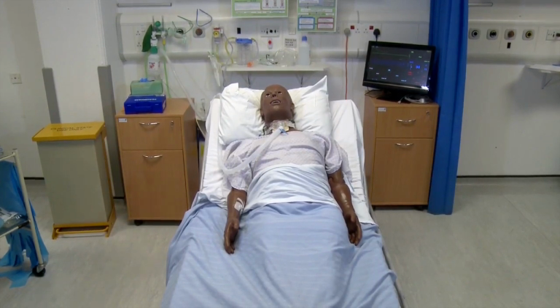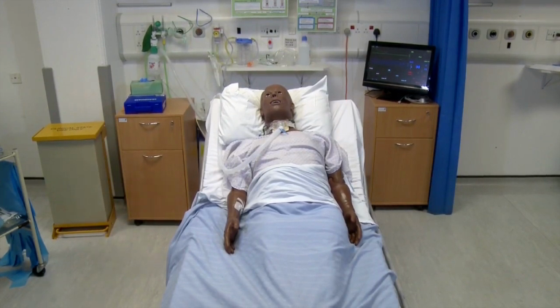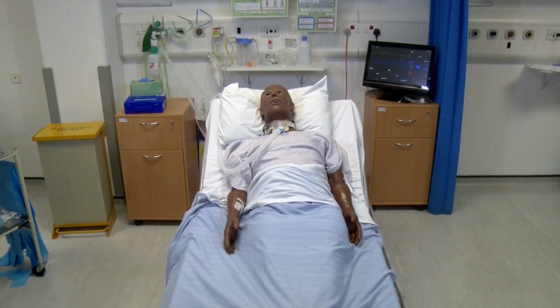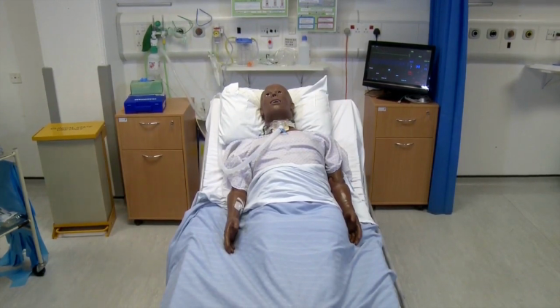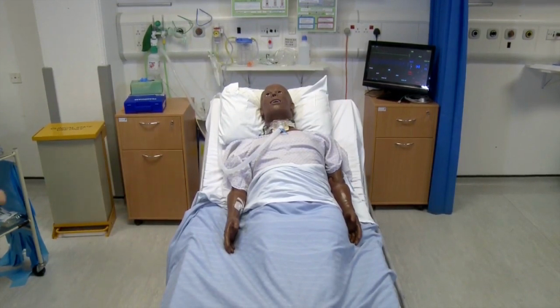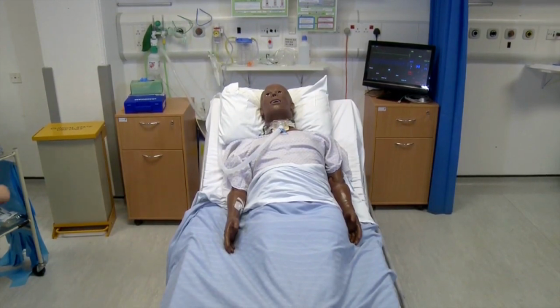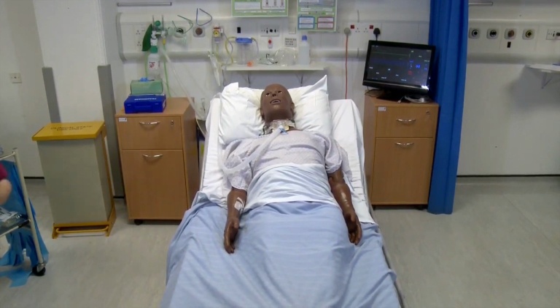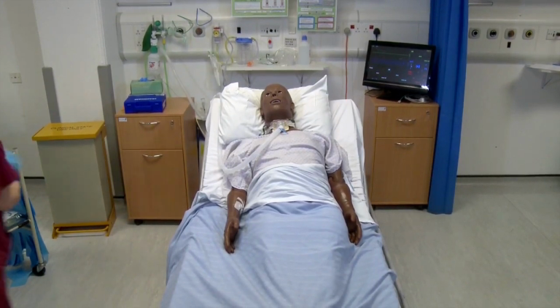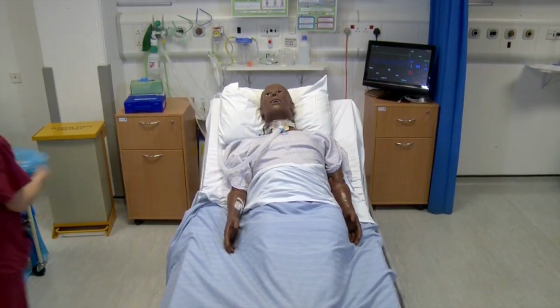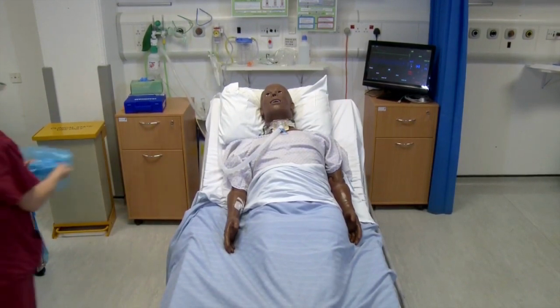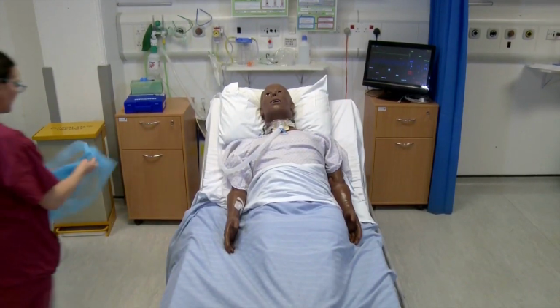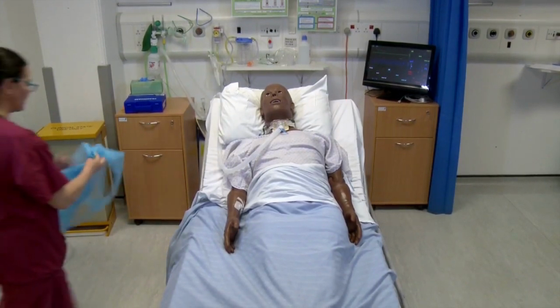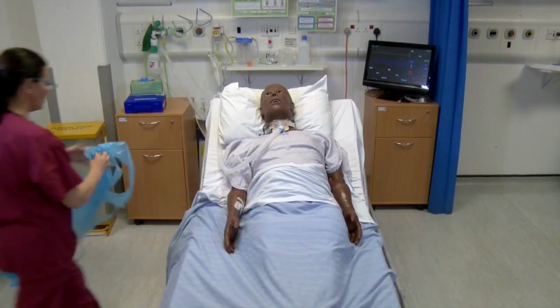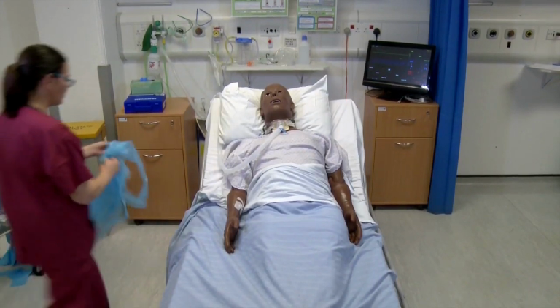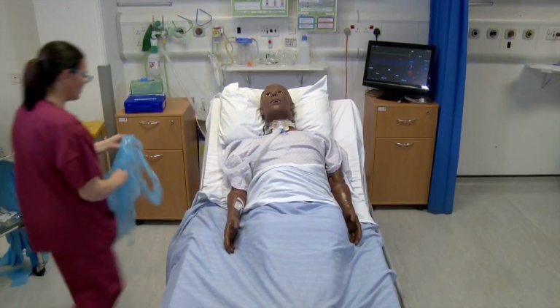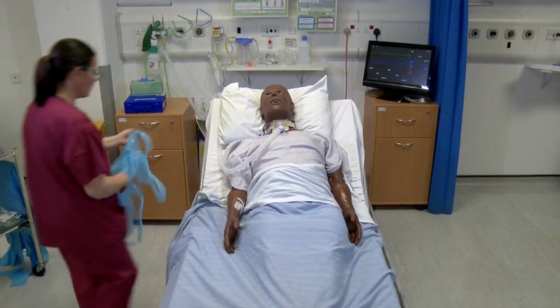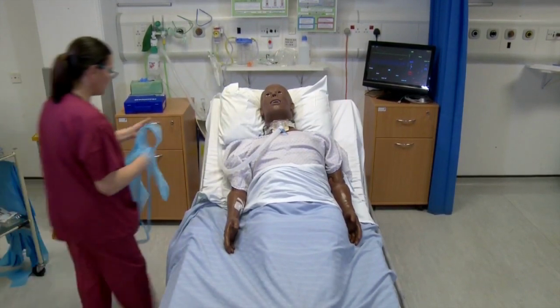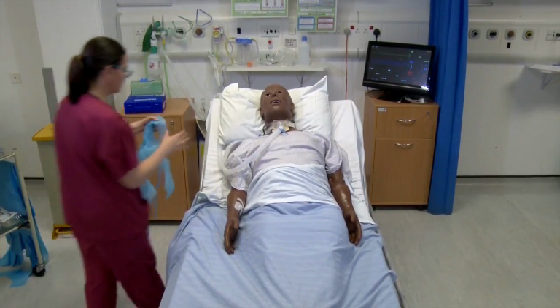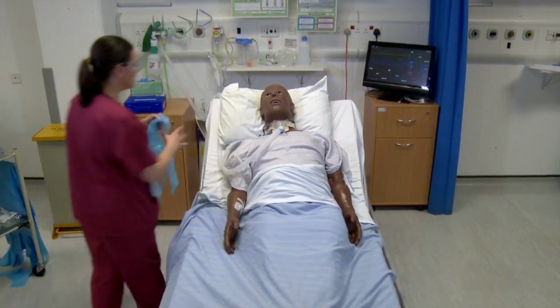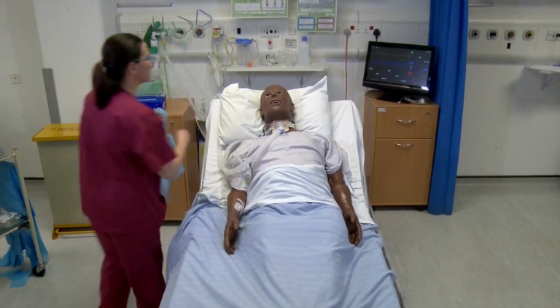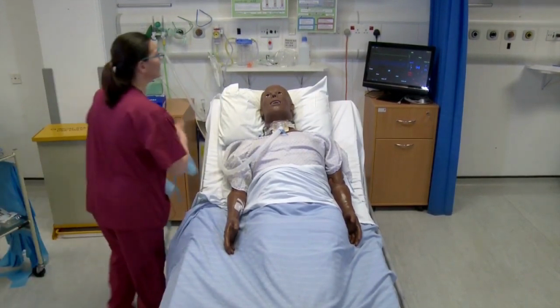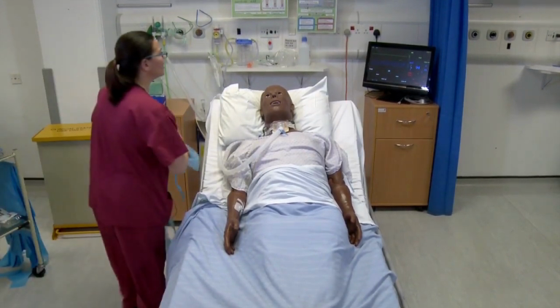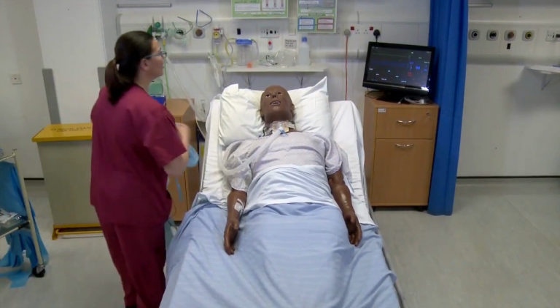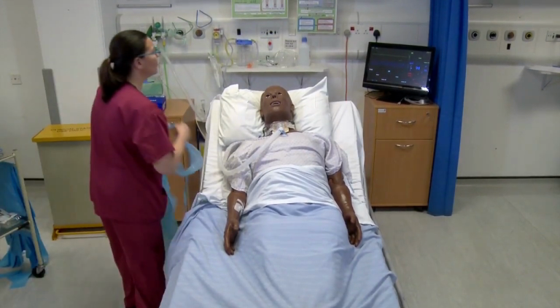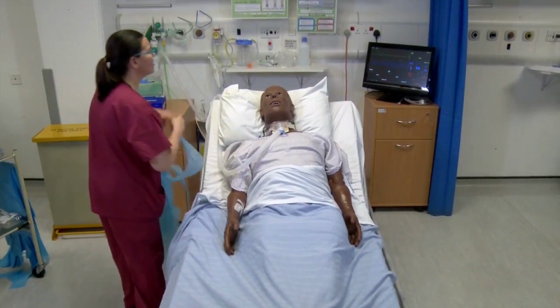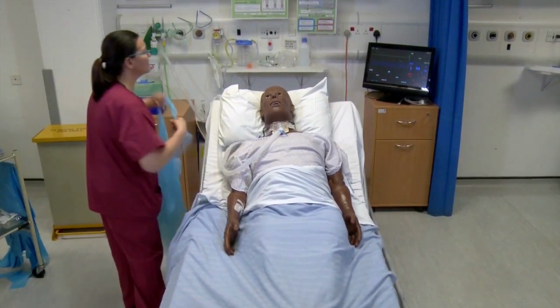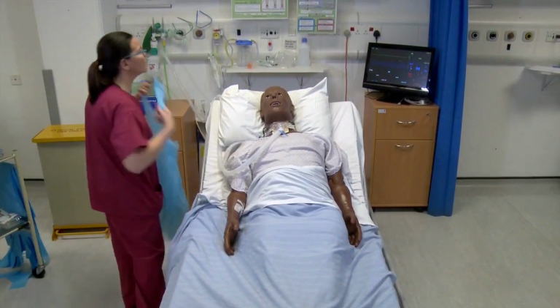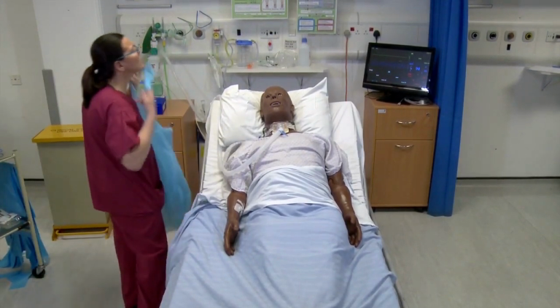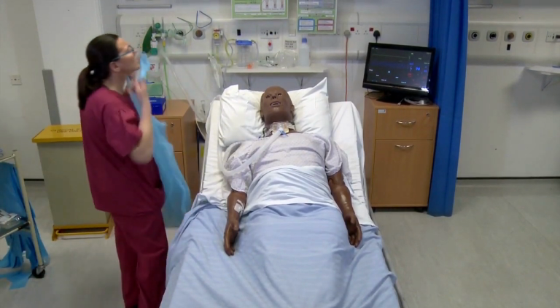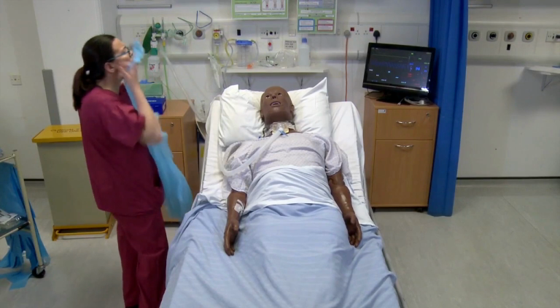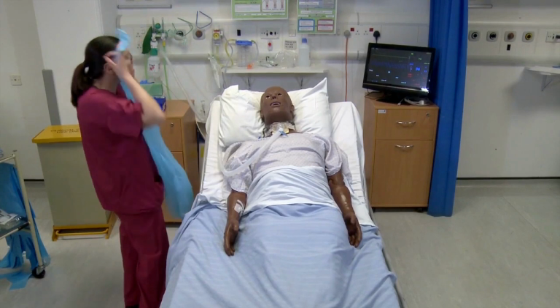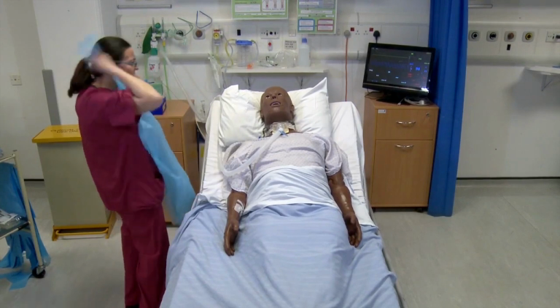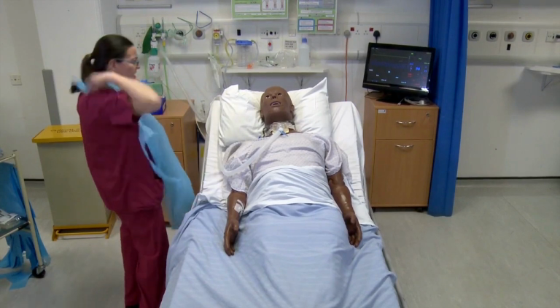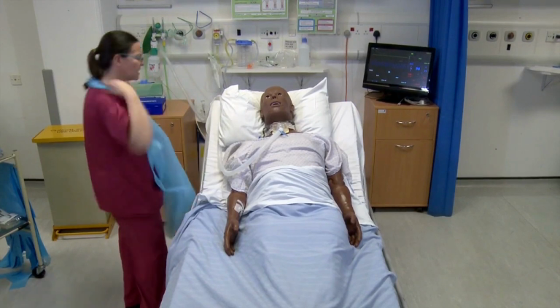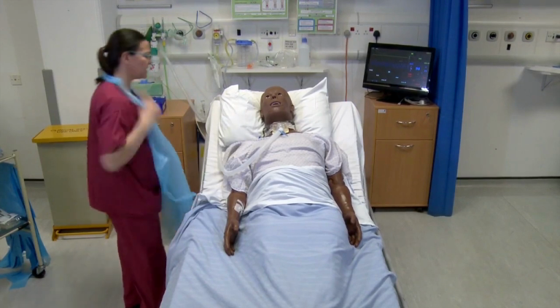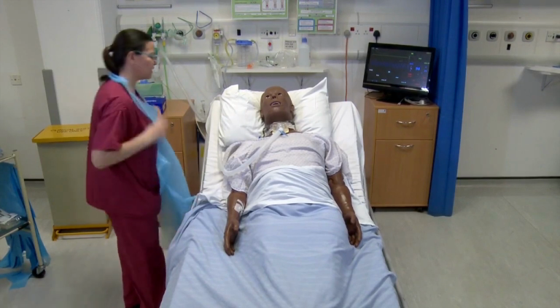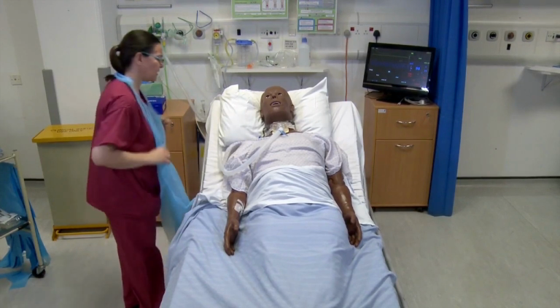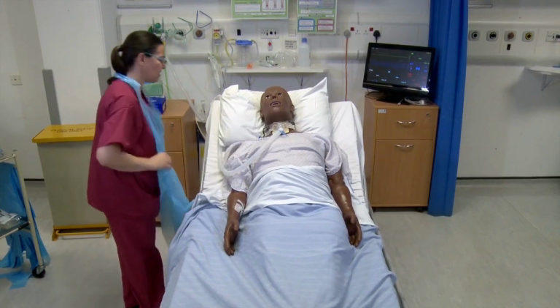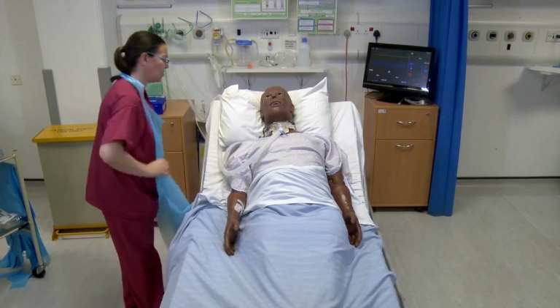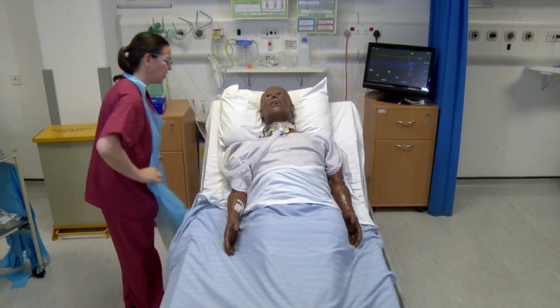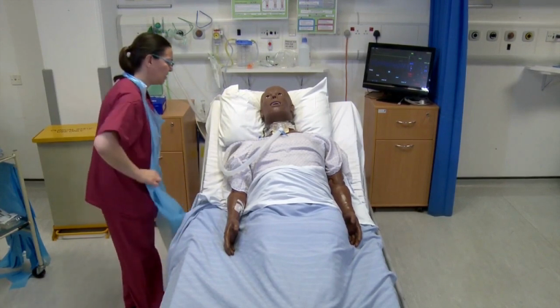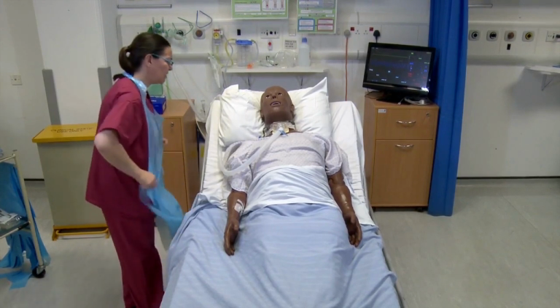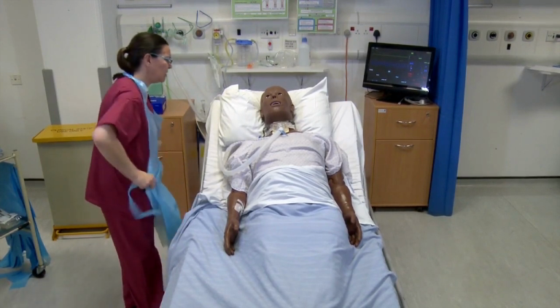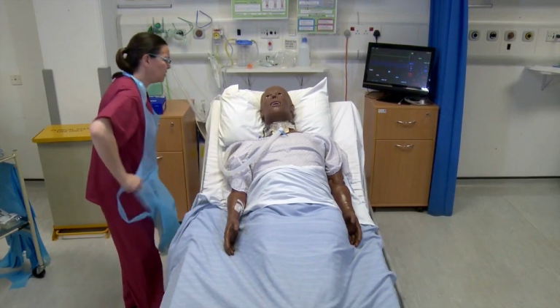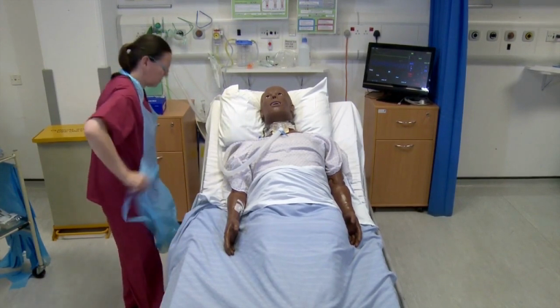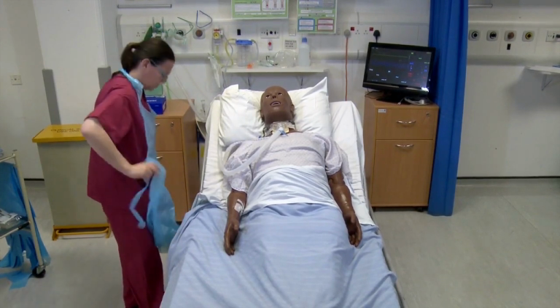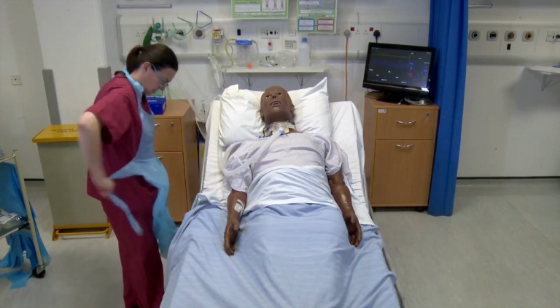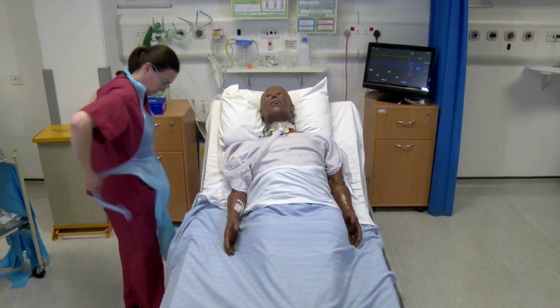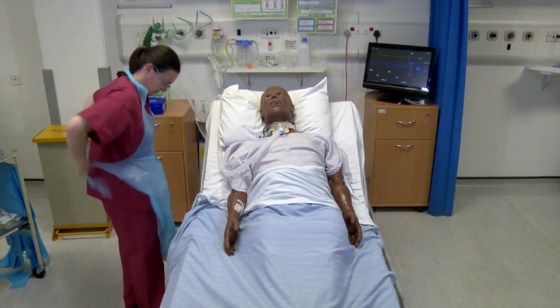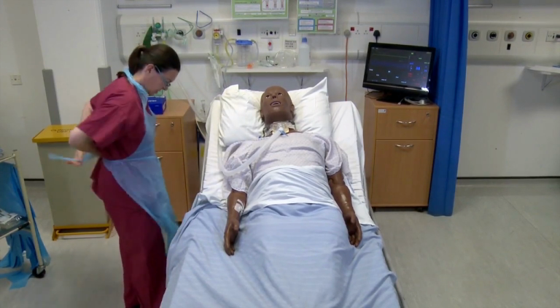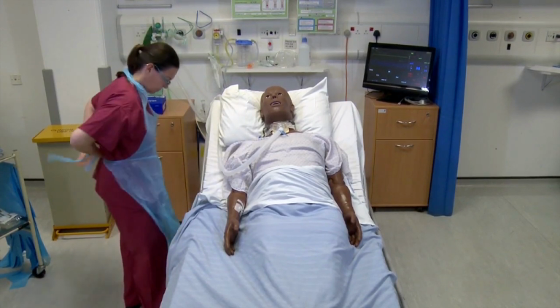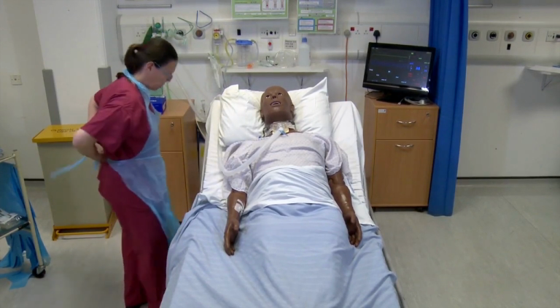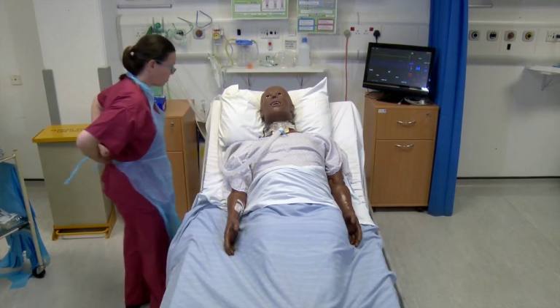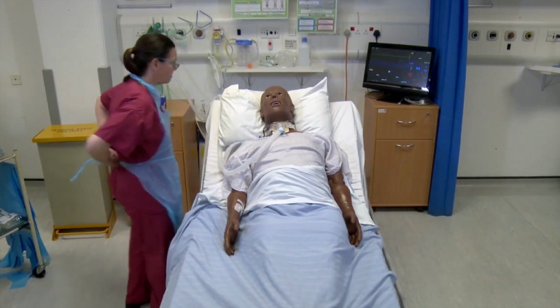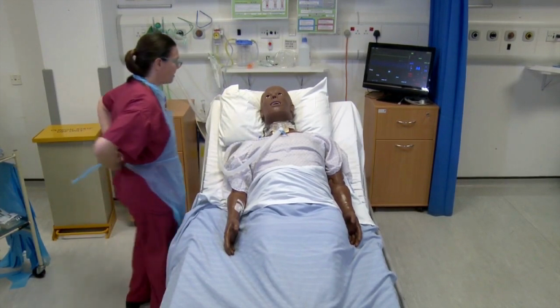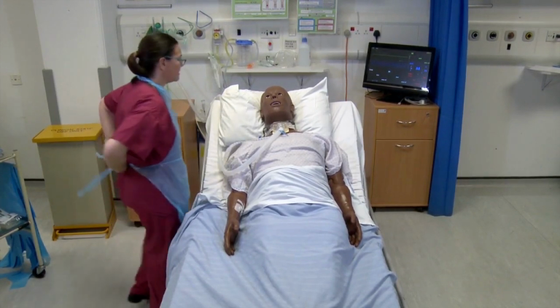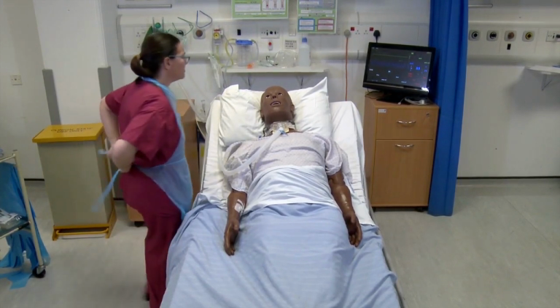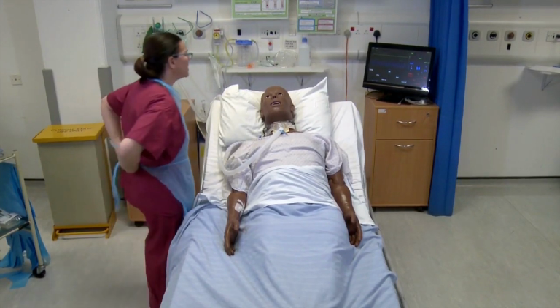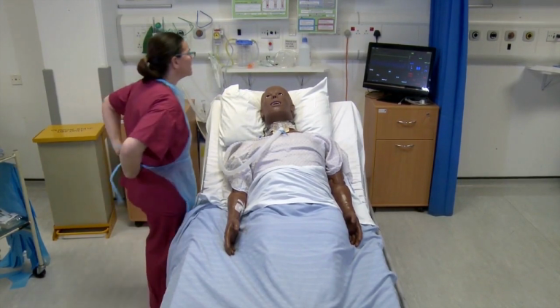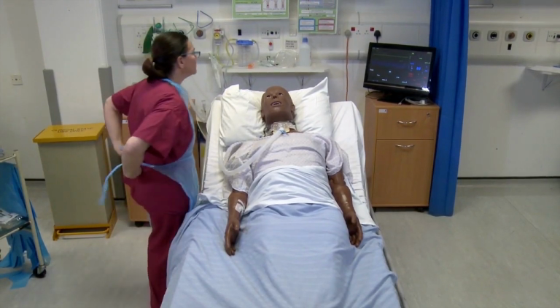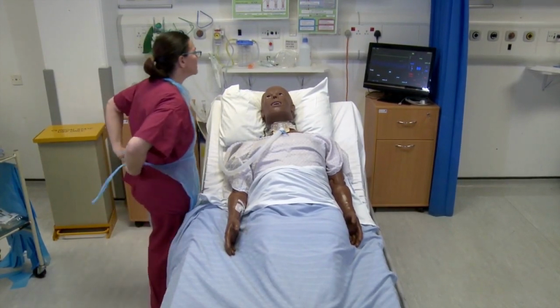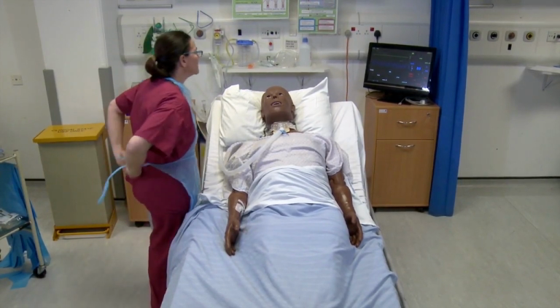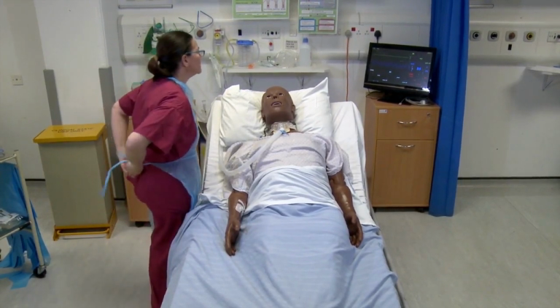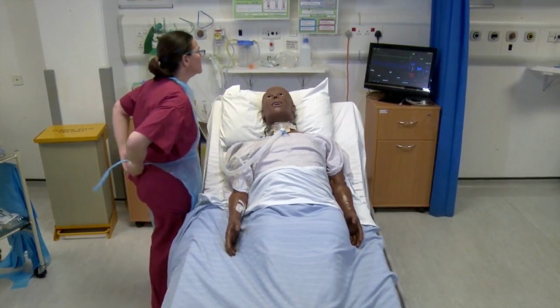Hi there, Robert. Your saturation alarms are going off. Let's have a look. Do you think you need a suction? Just popped you back to bed, haven't we?